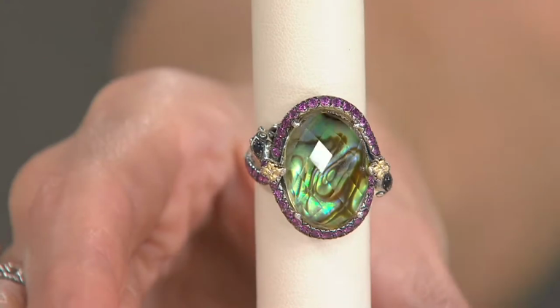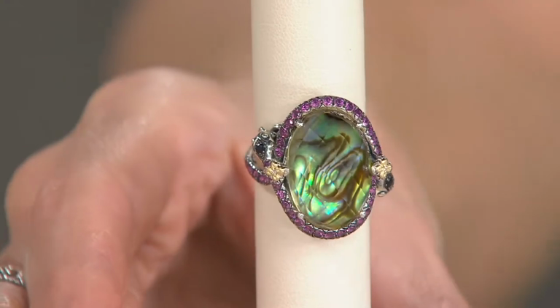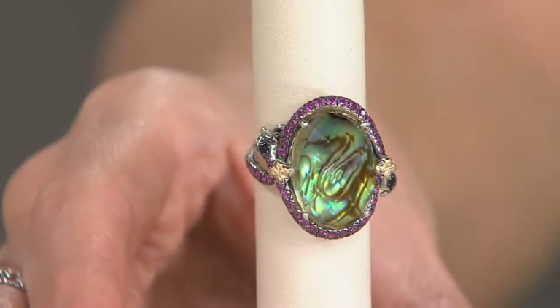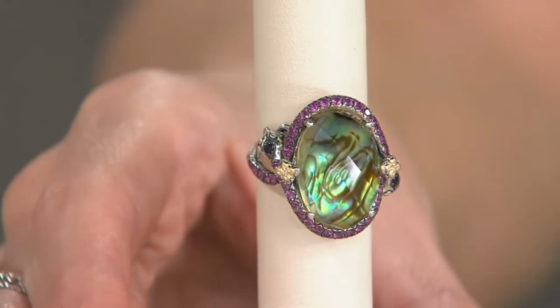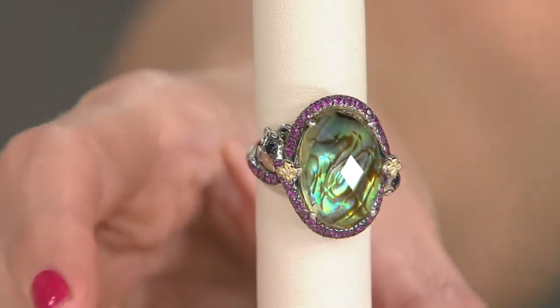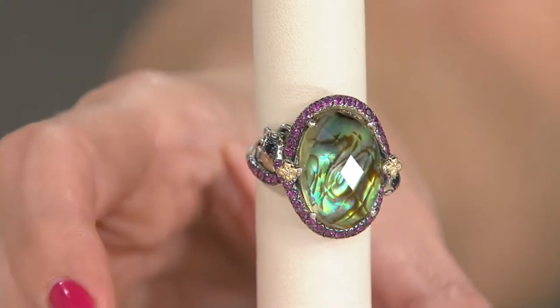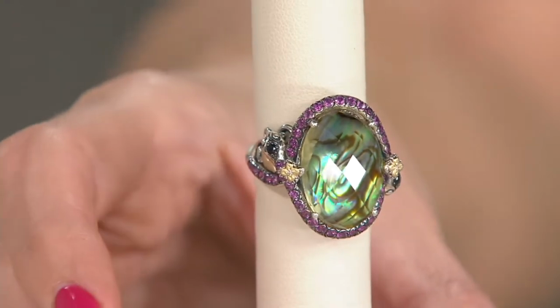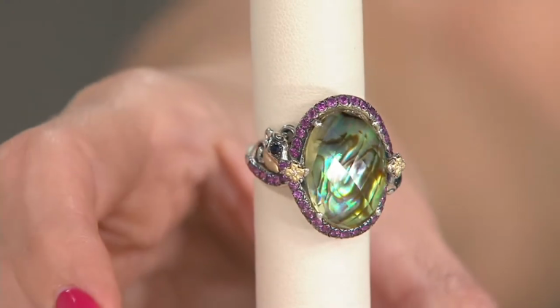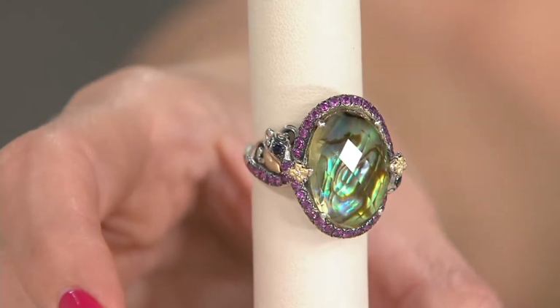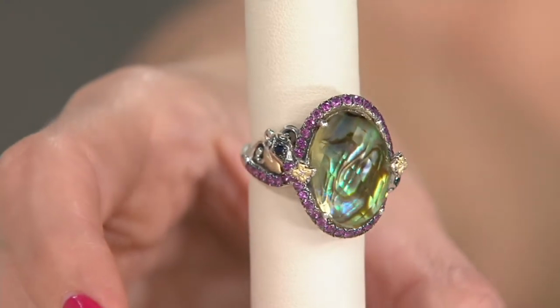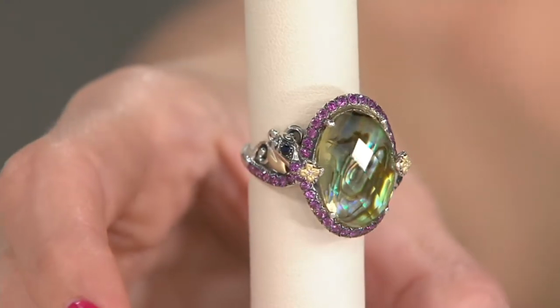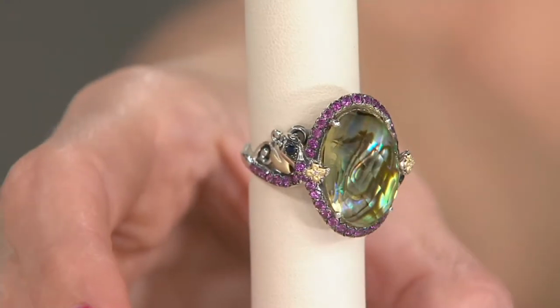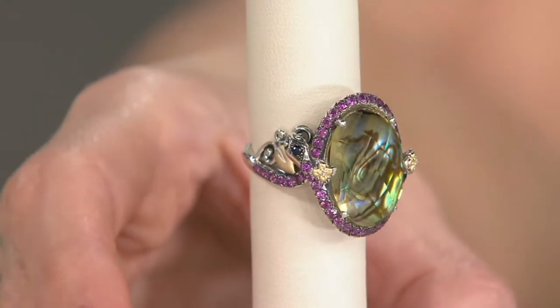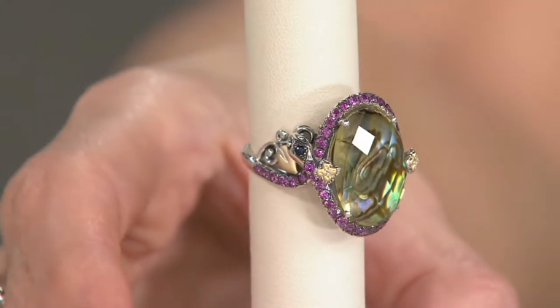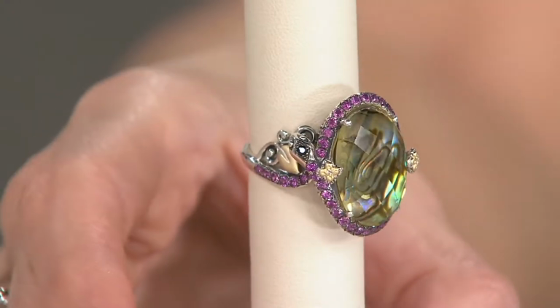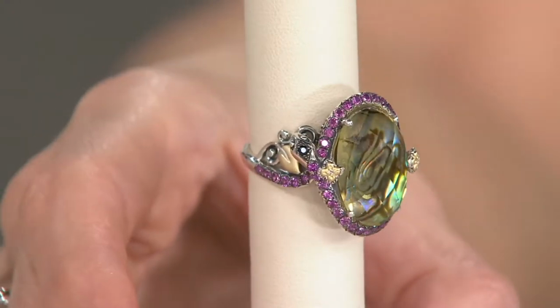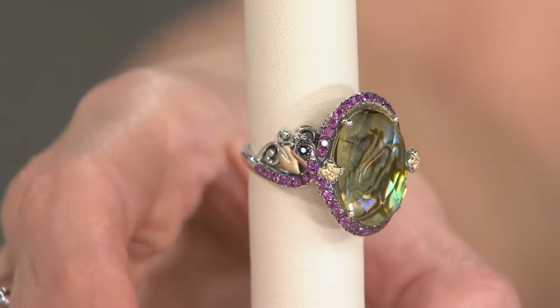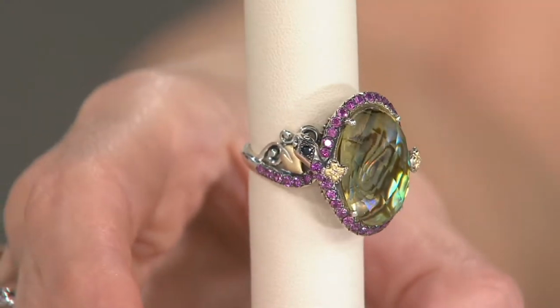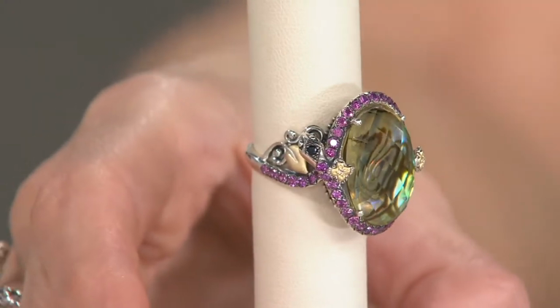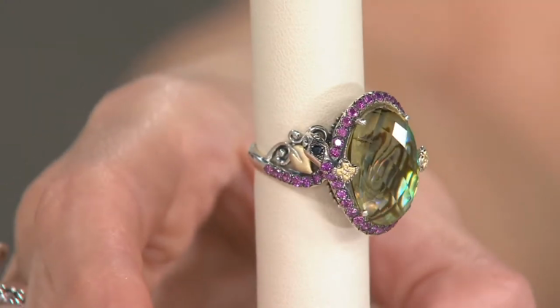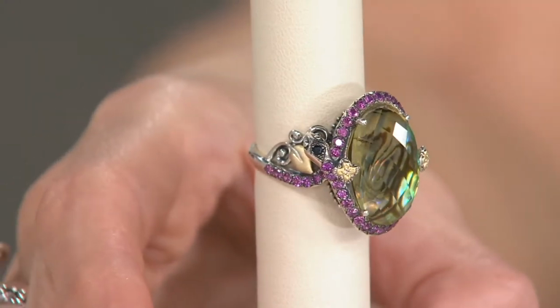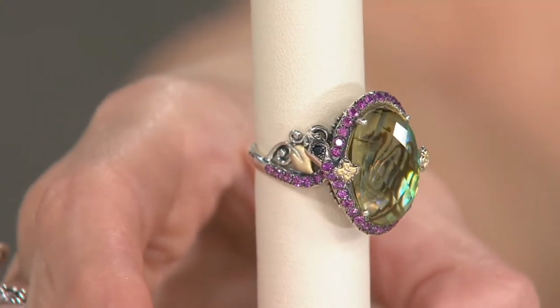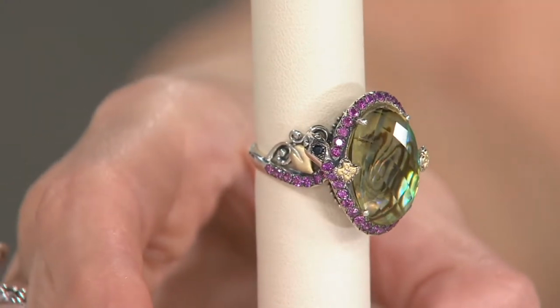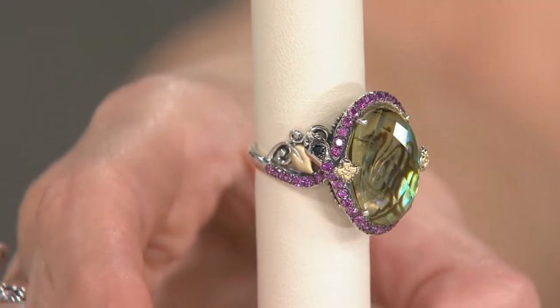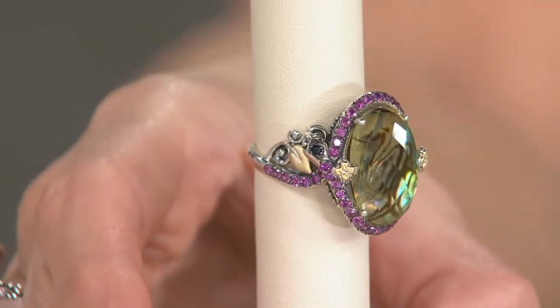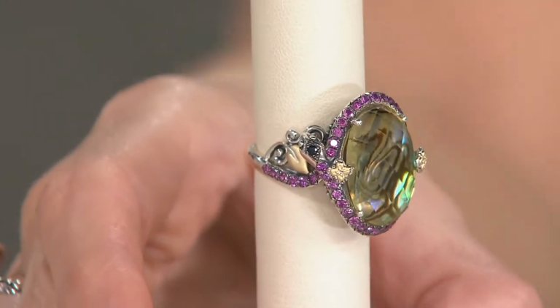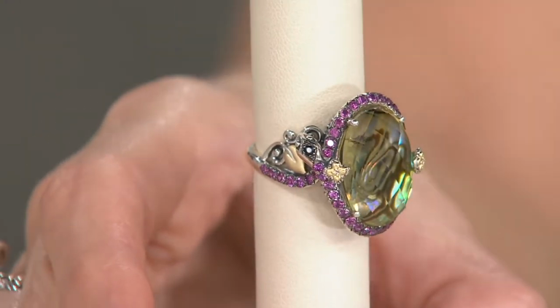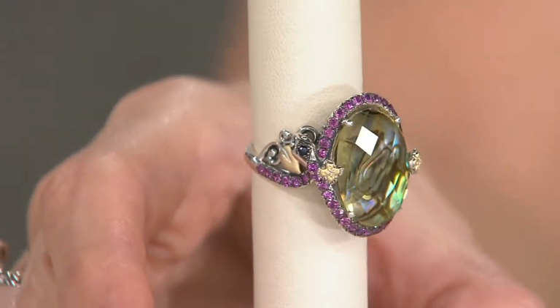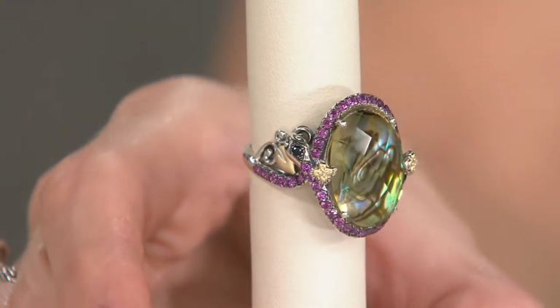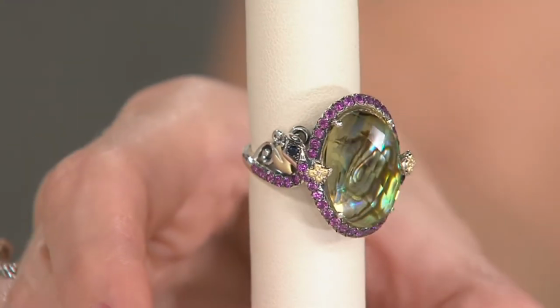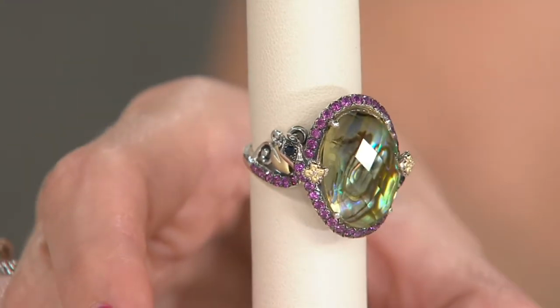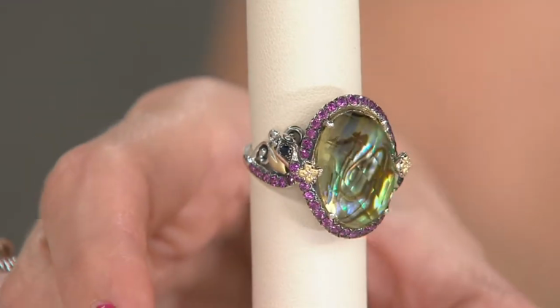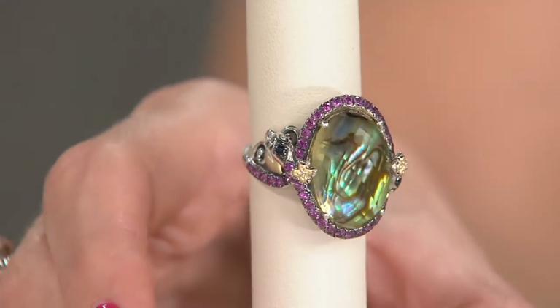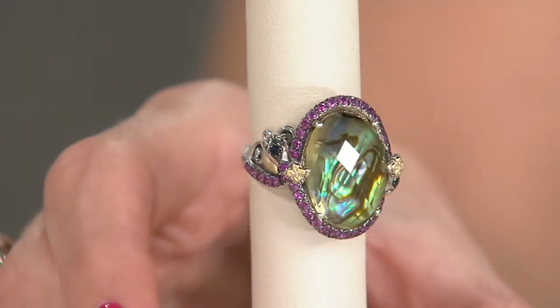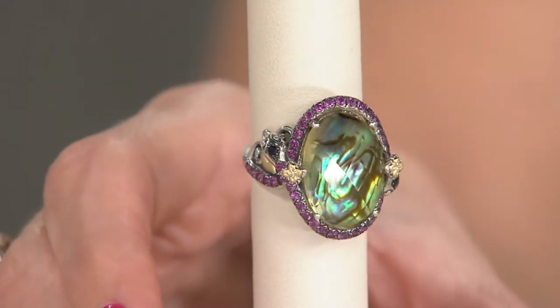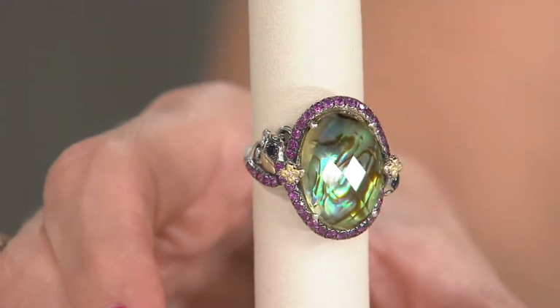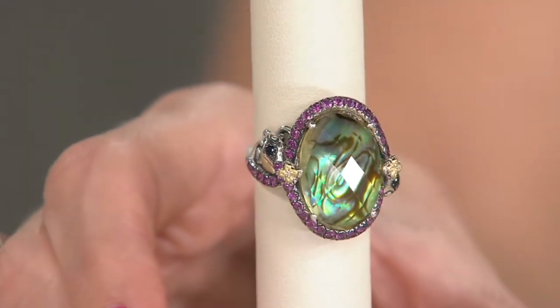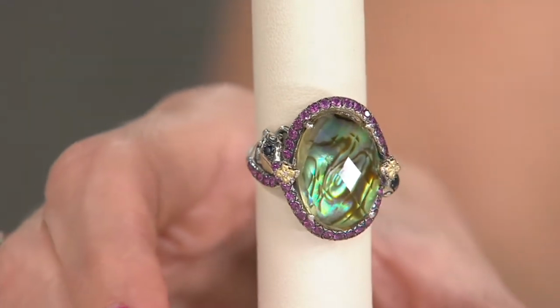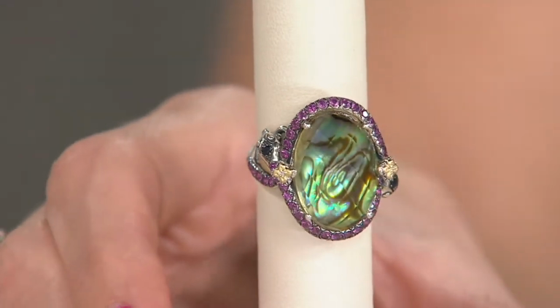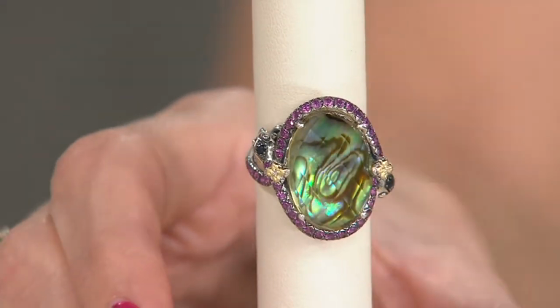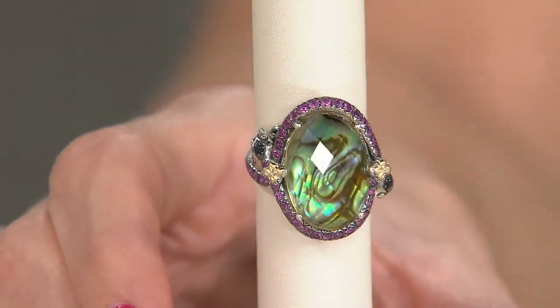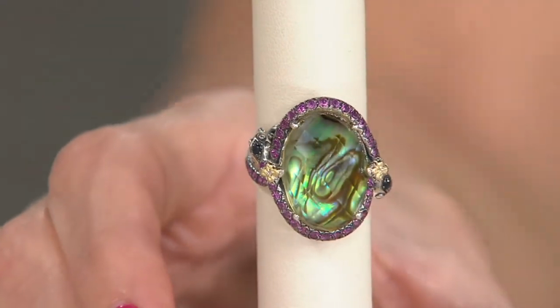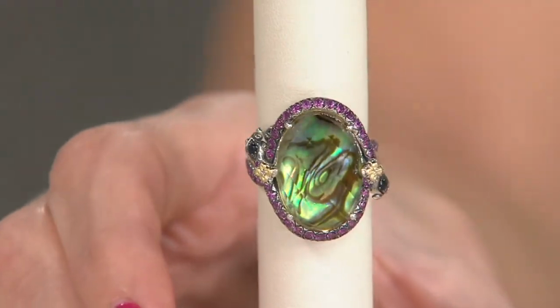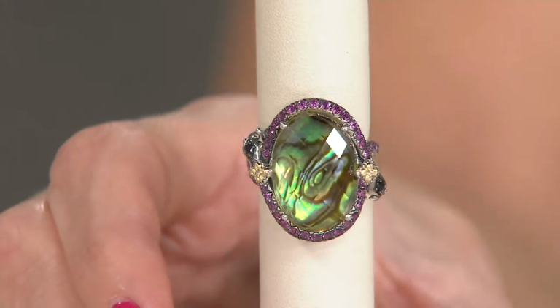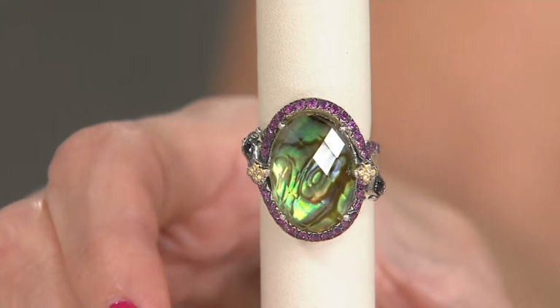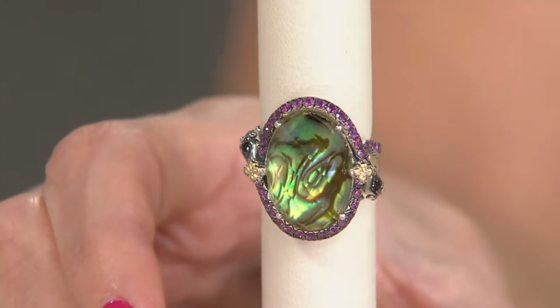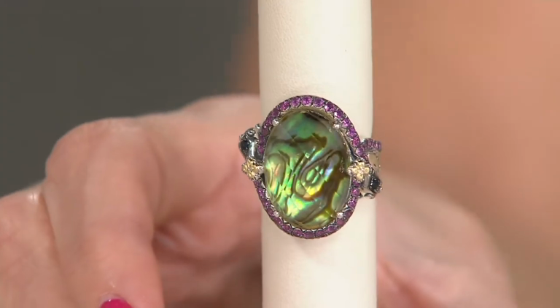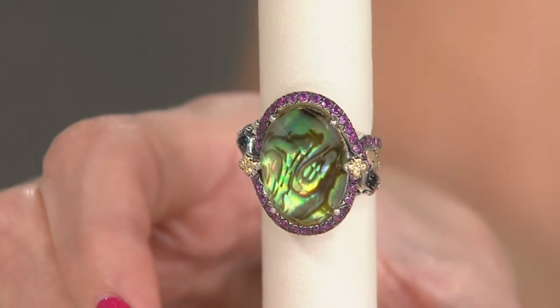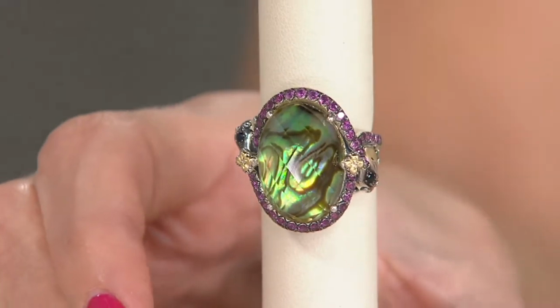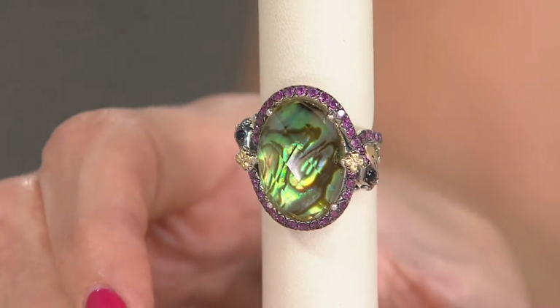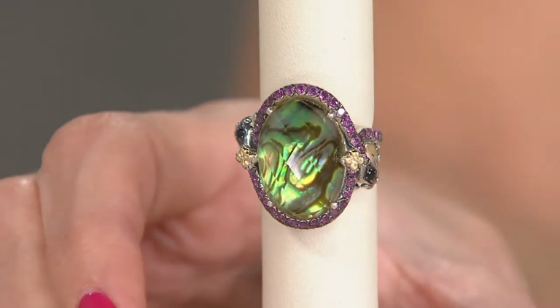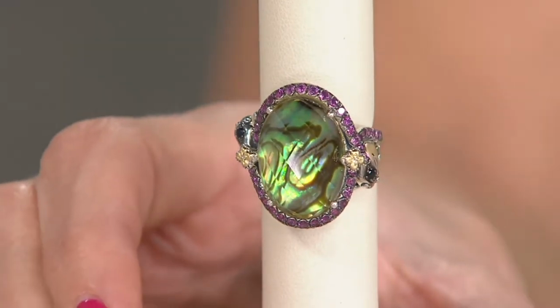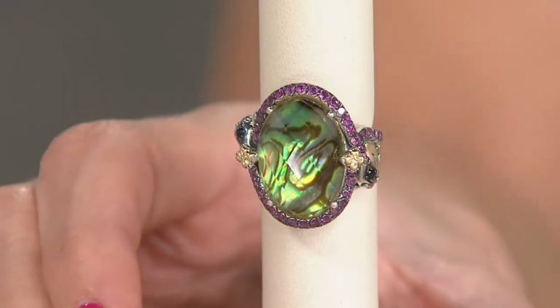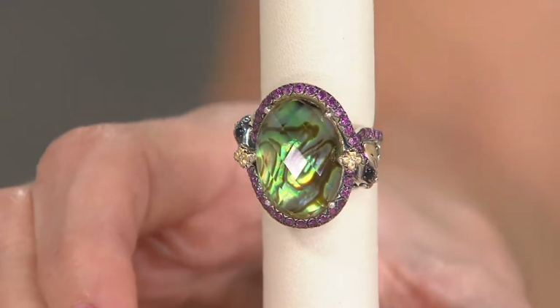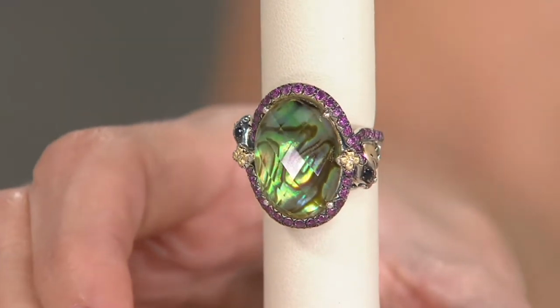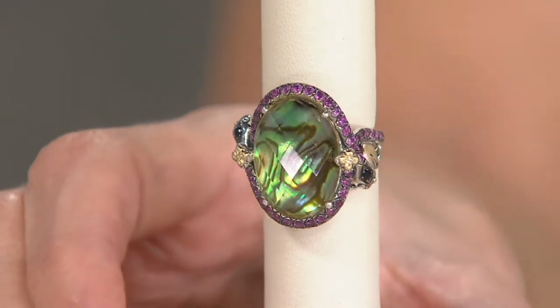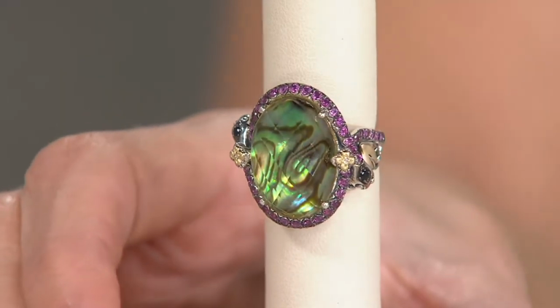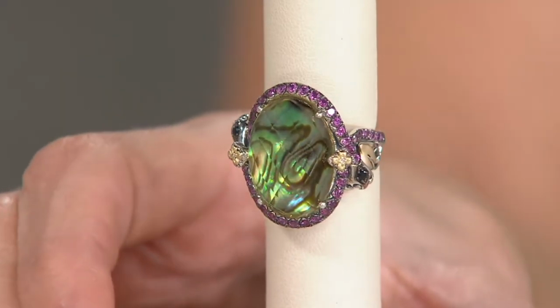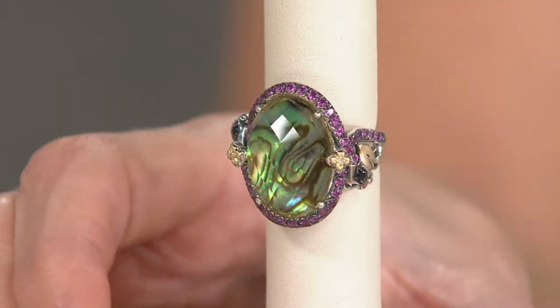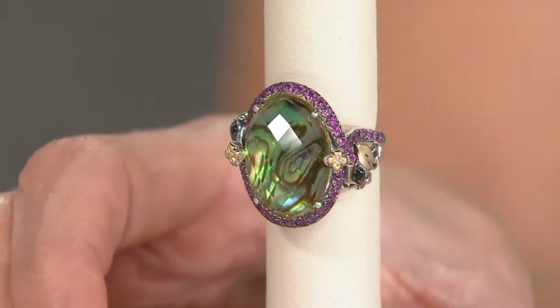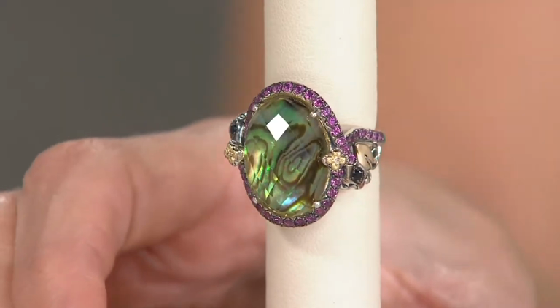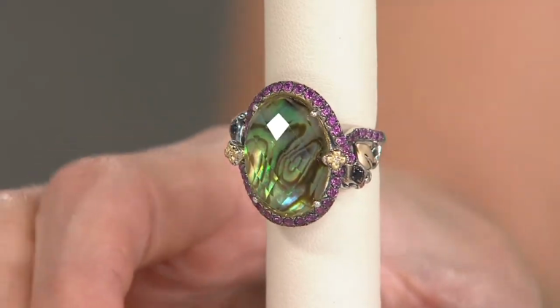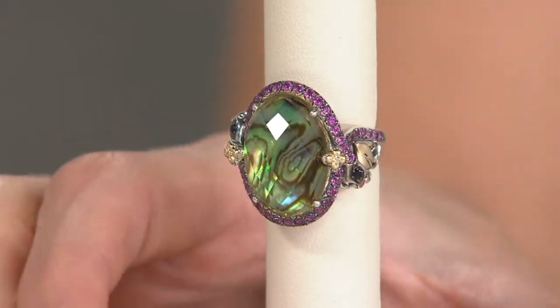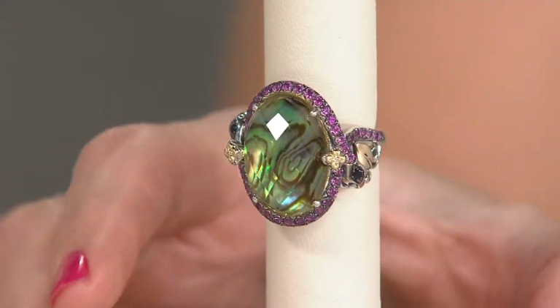This was actually designed for couture, and the buyers here saw it and said, please, please, please. And I'll say, thank you, thank you, thank you. How's that?